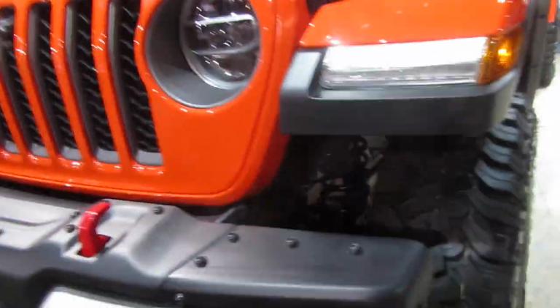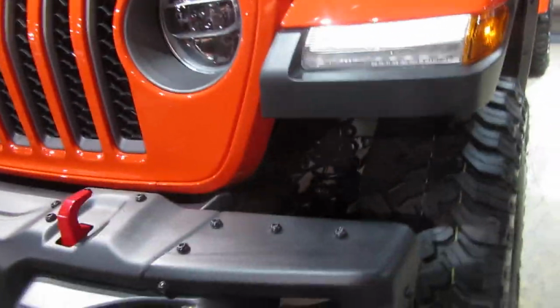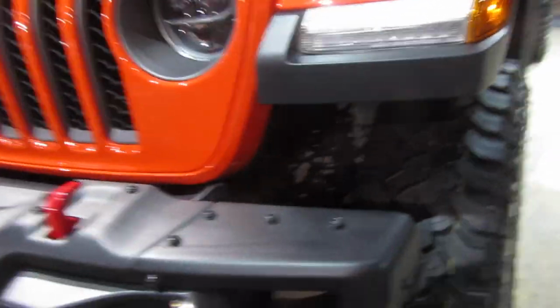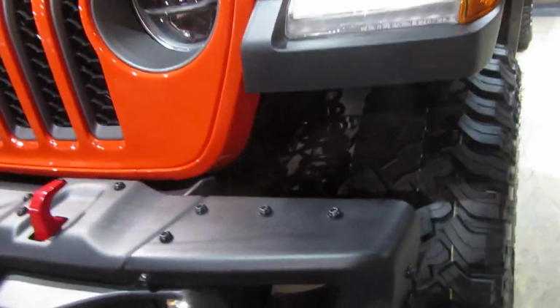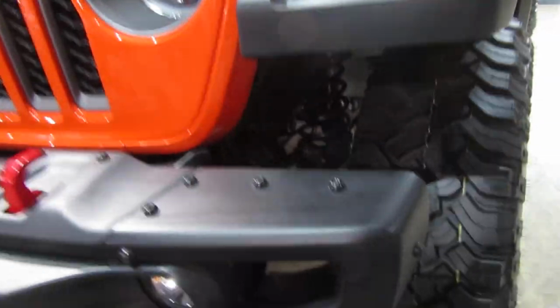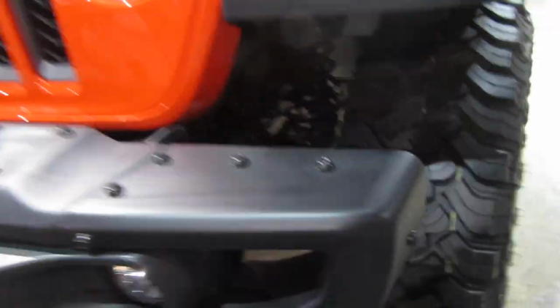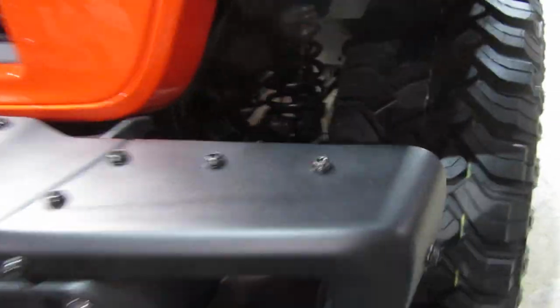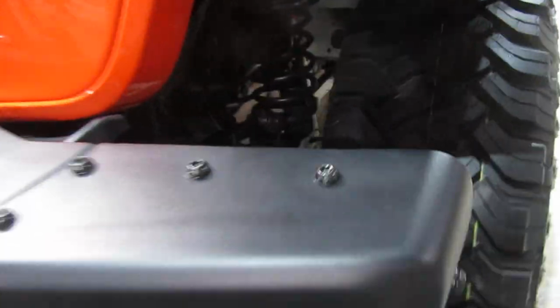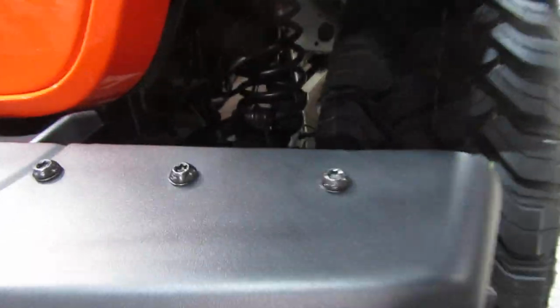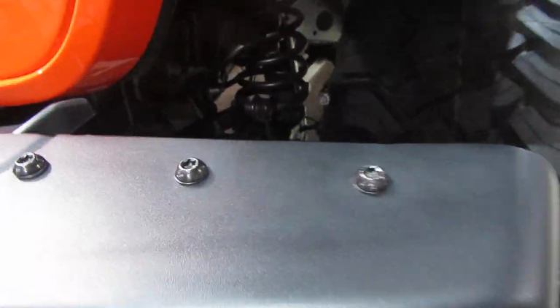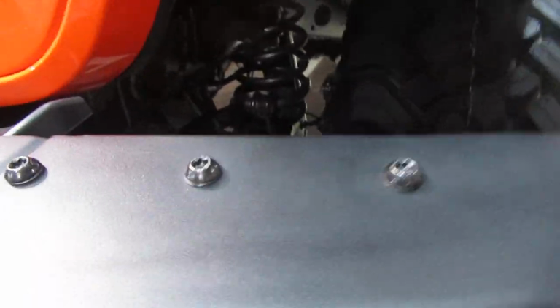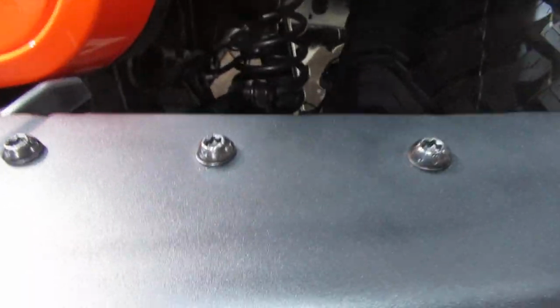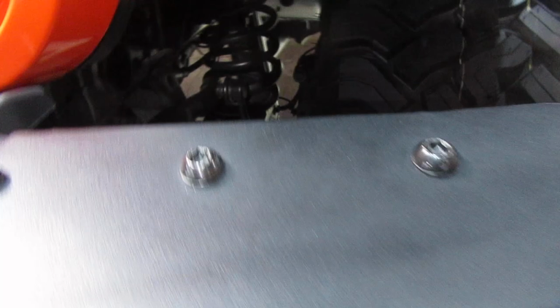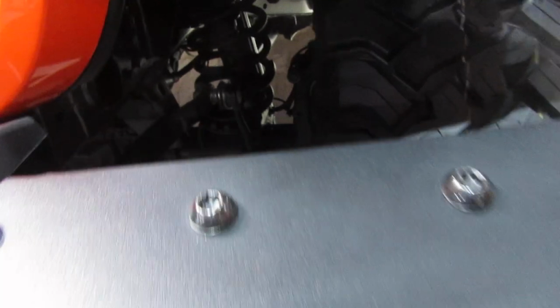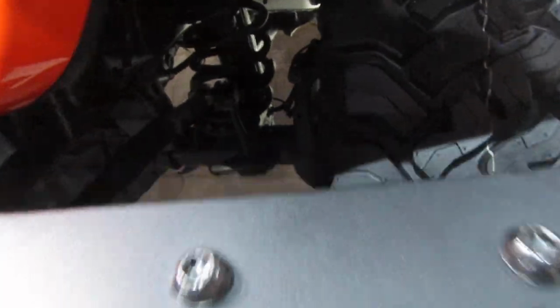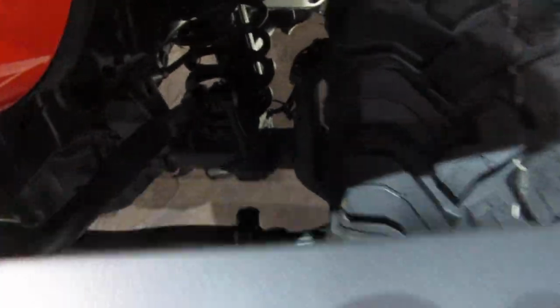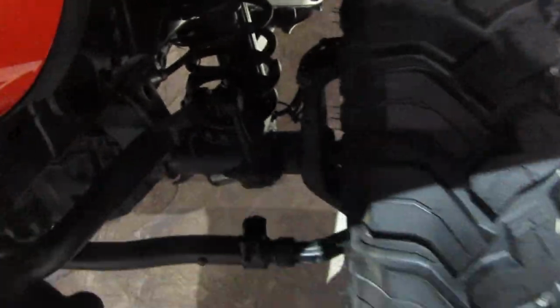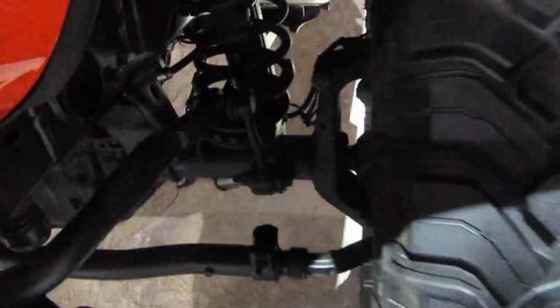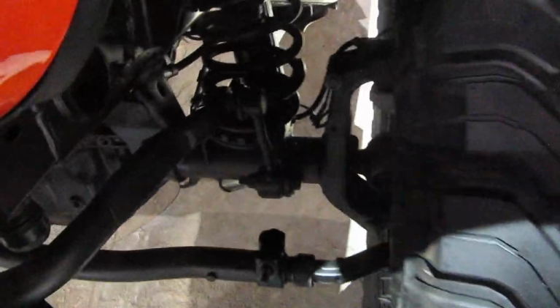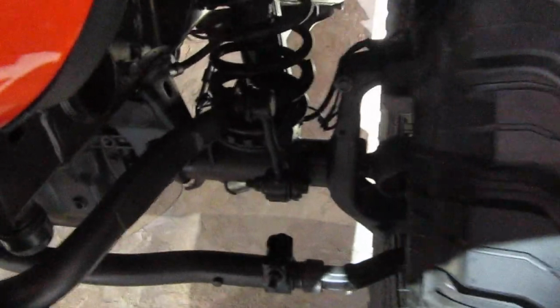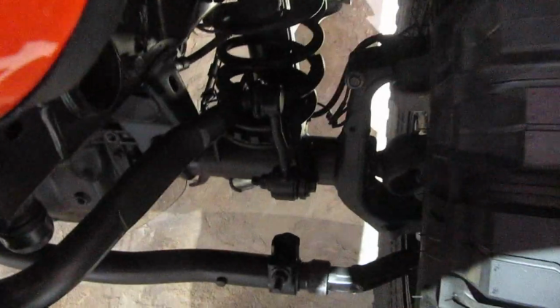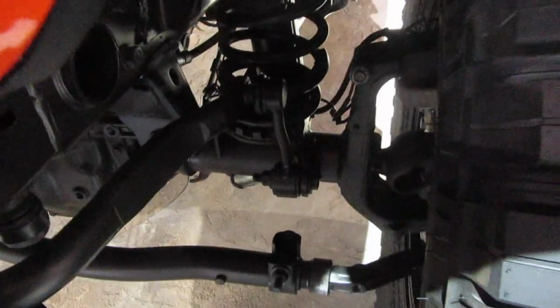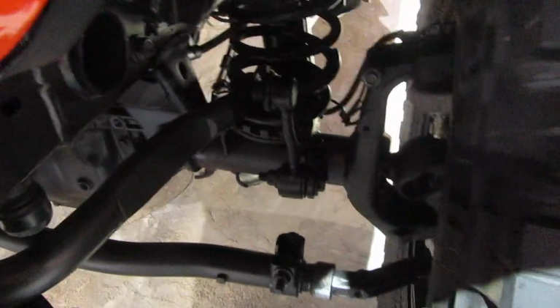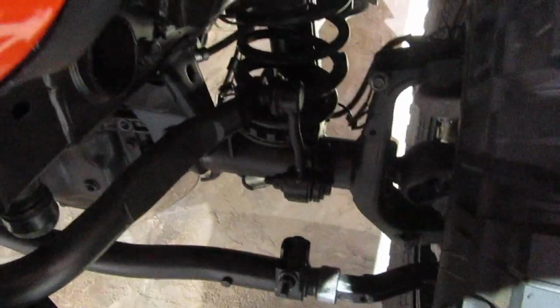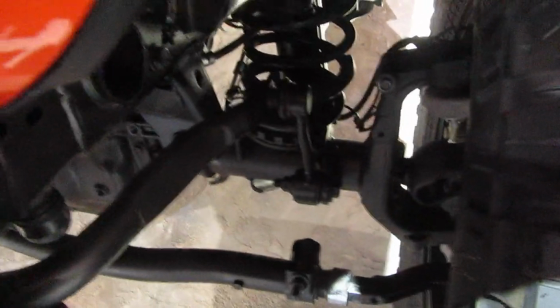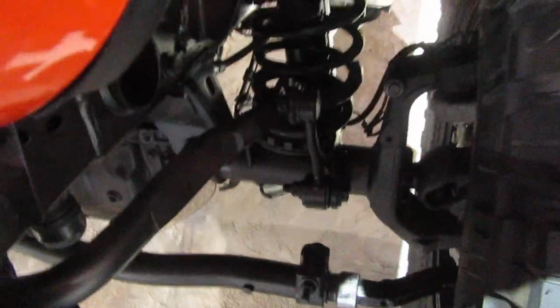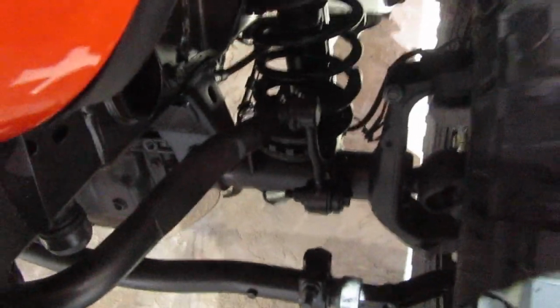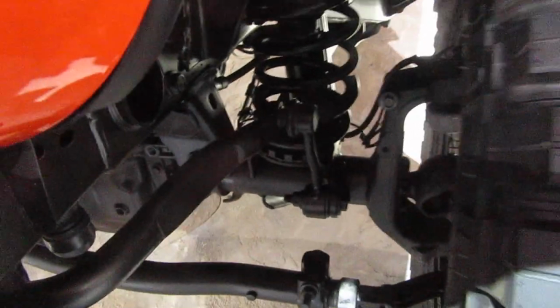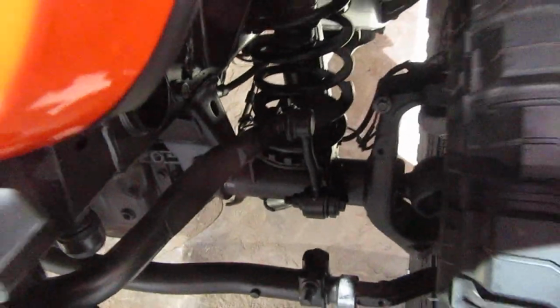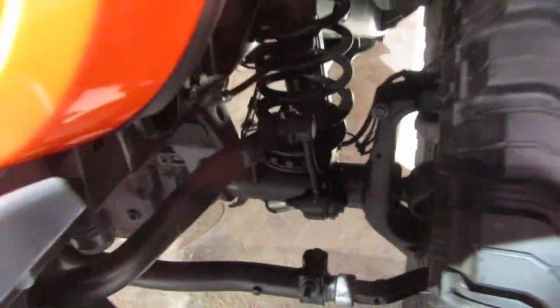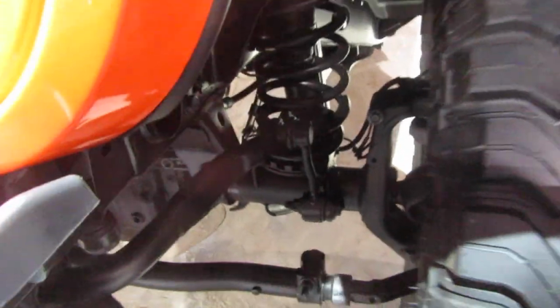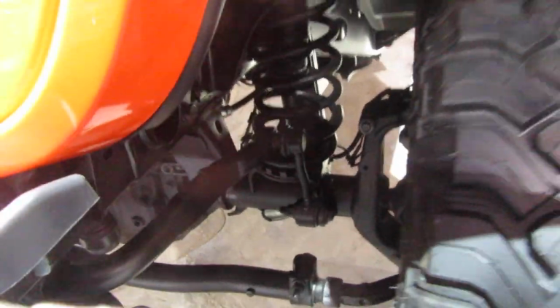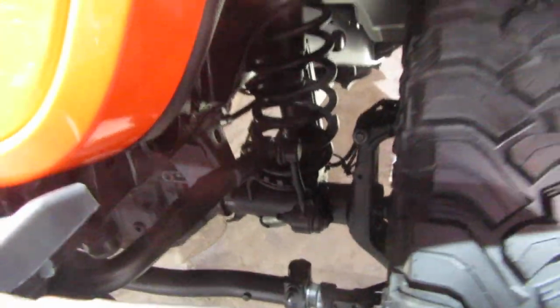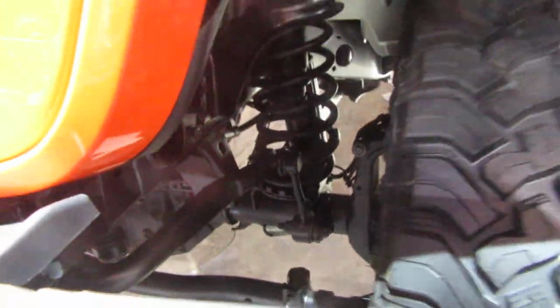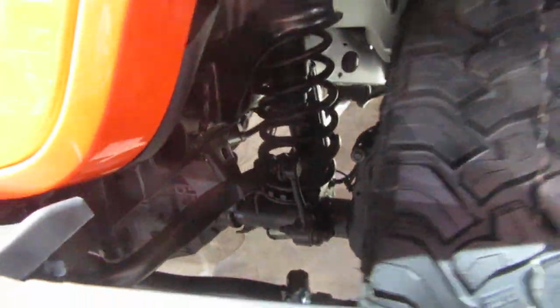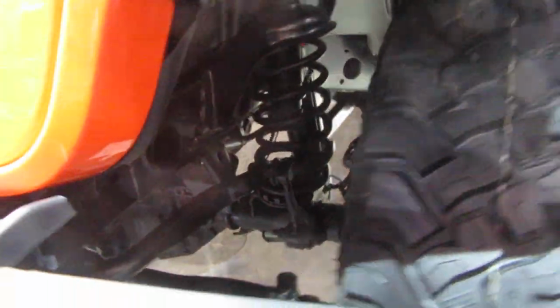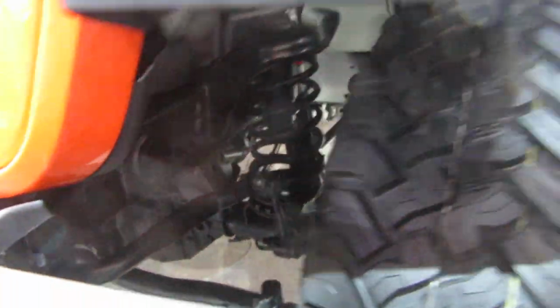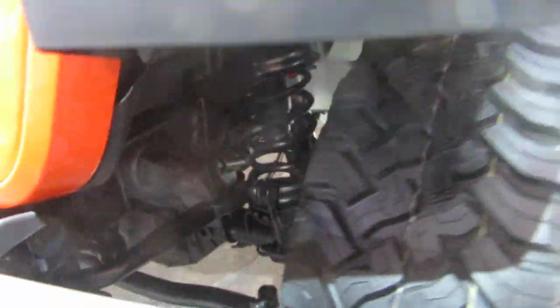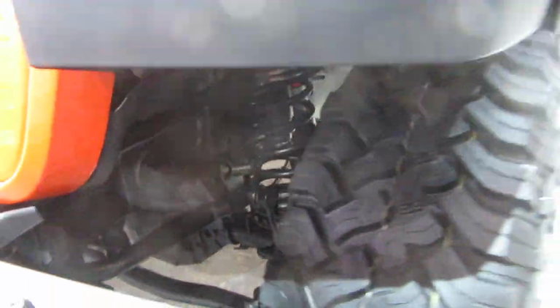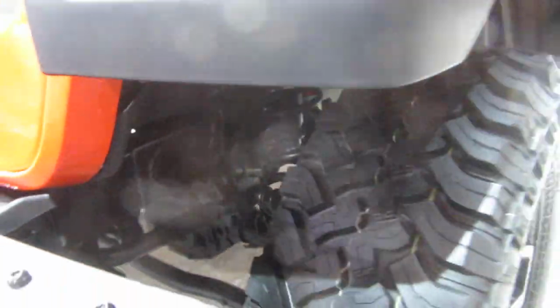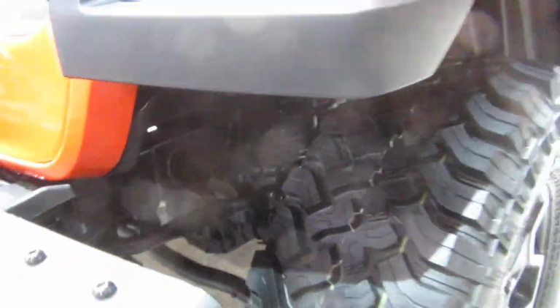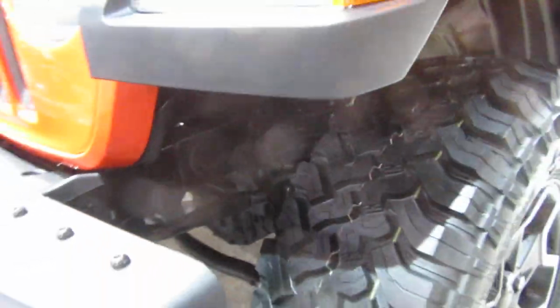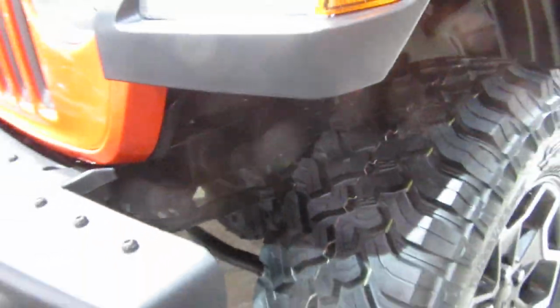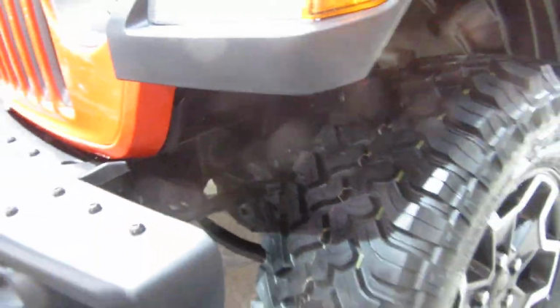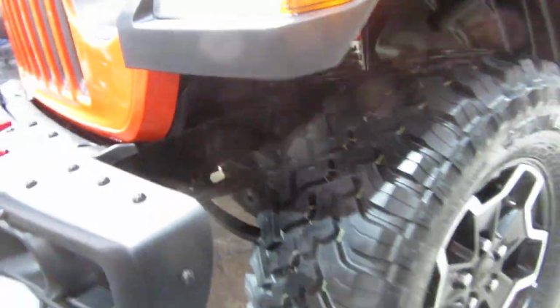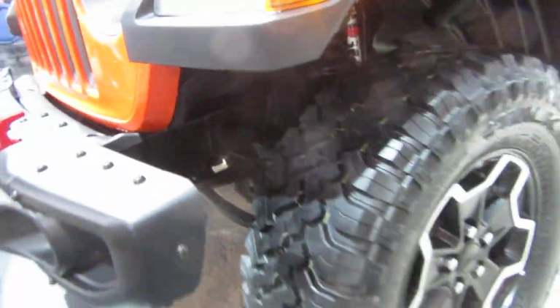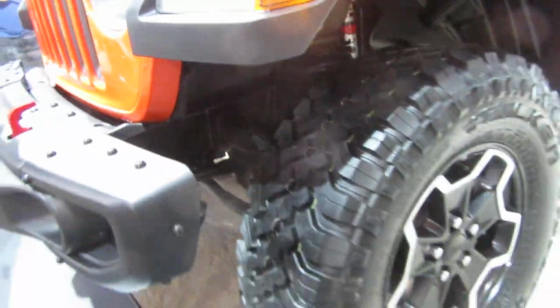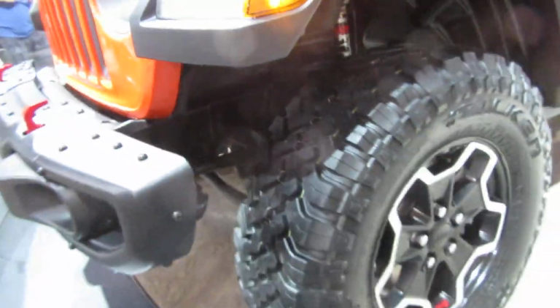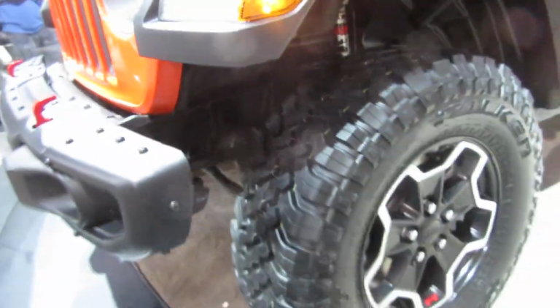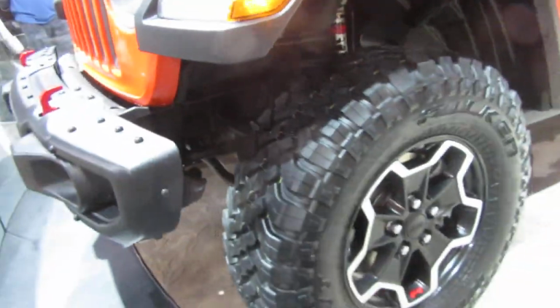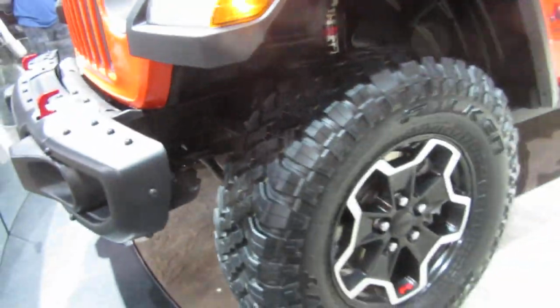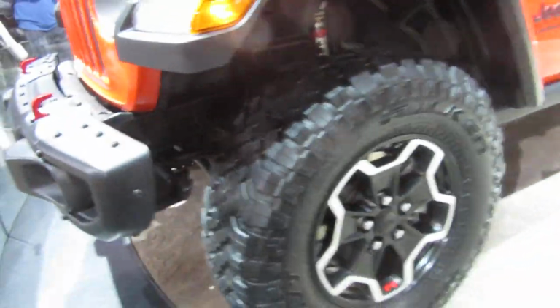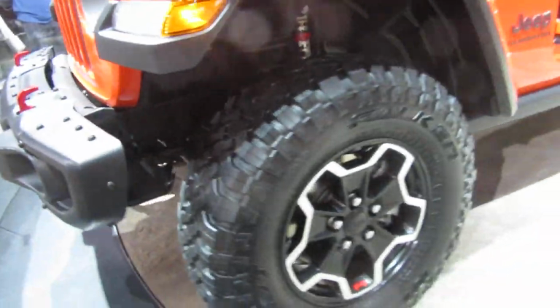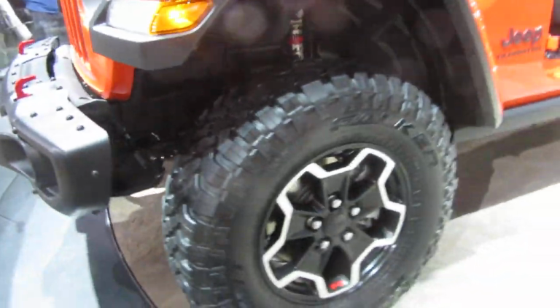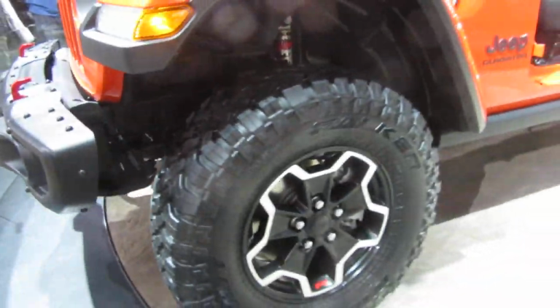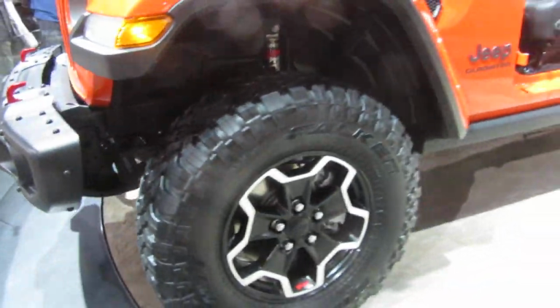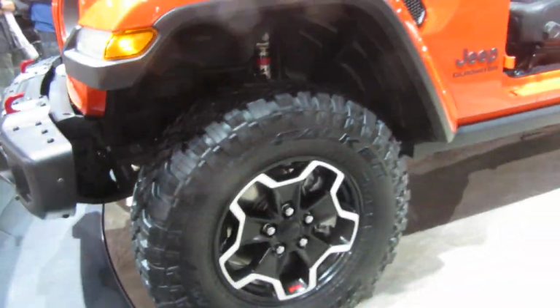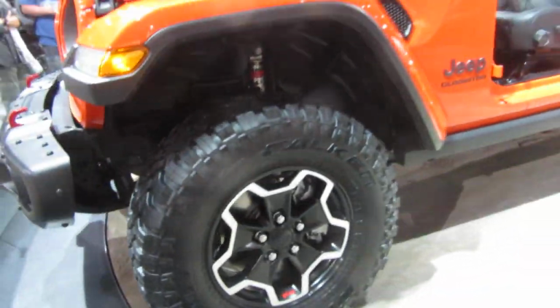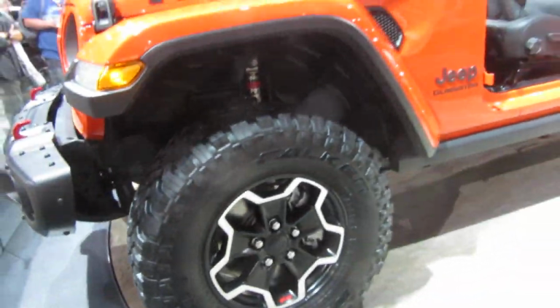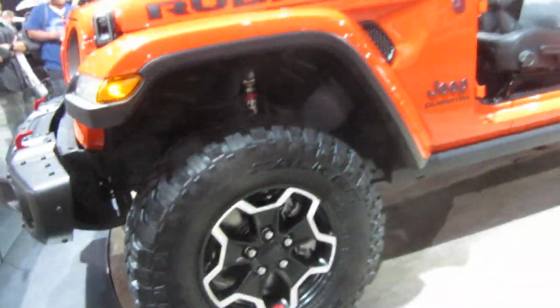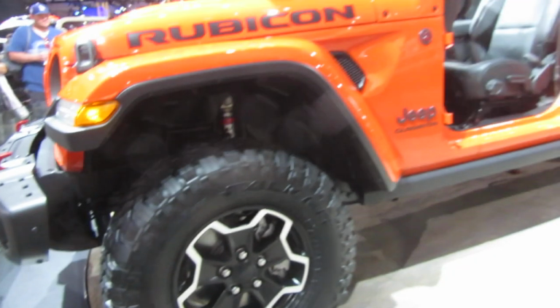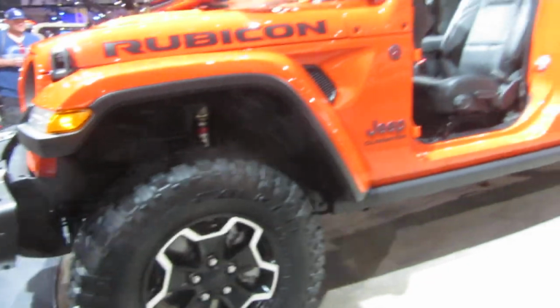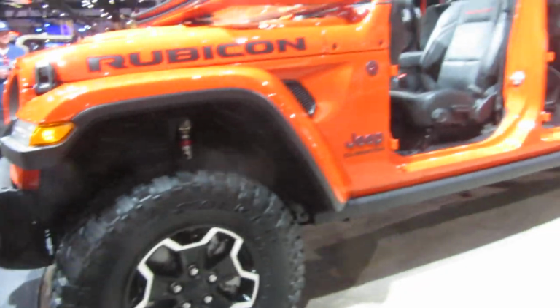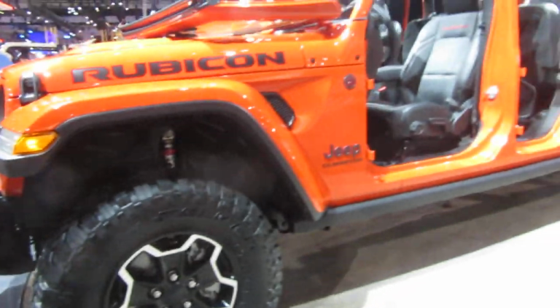It will also have these 33-inch tires you see here, and rock rails to protect against any unforeseen off-road hazards.